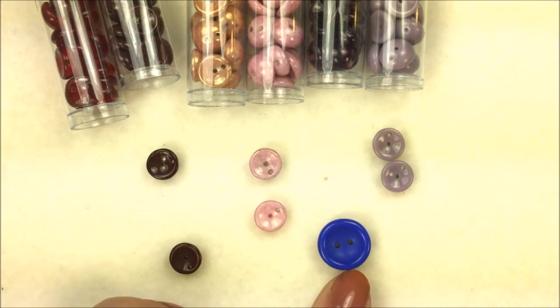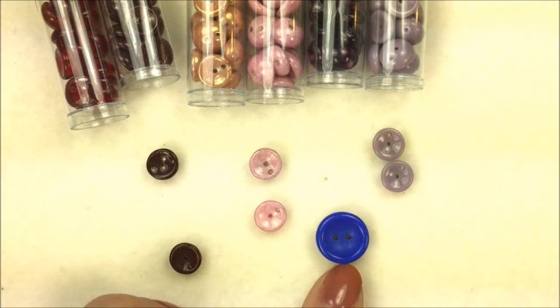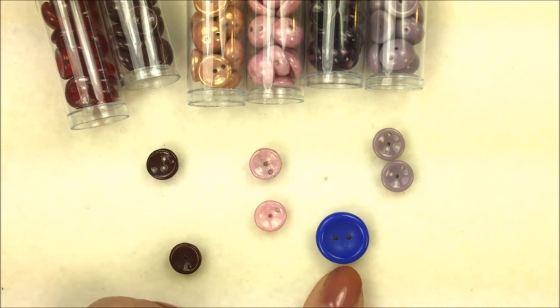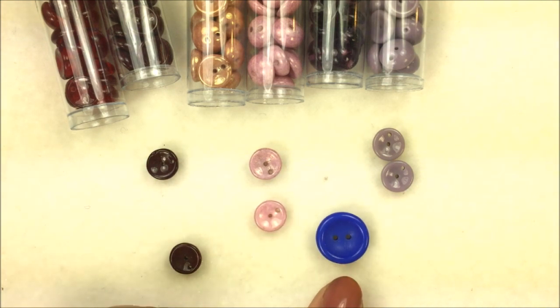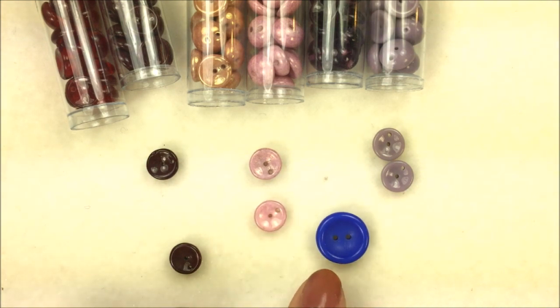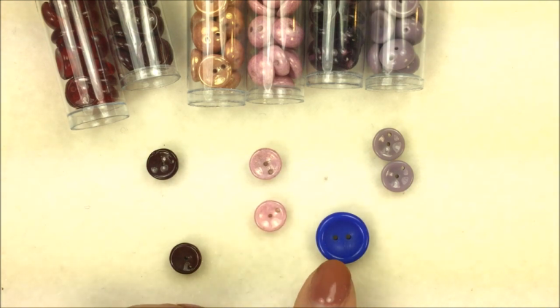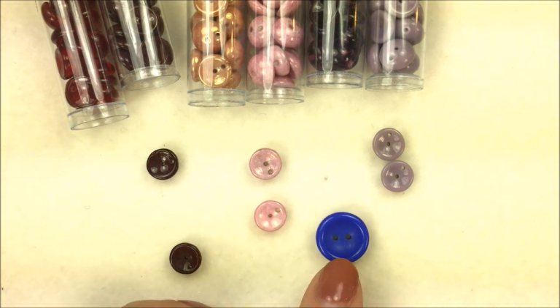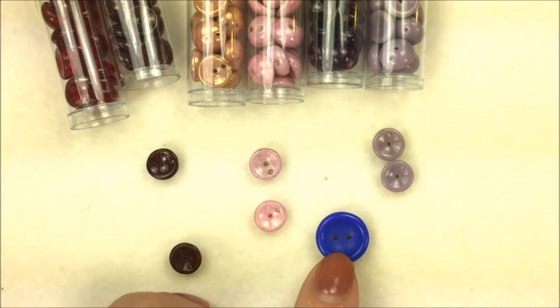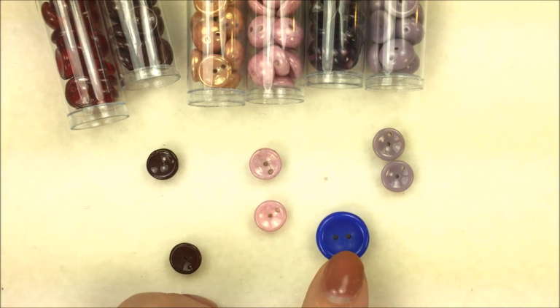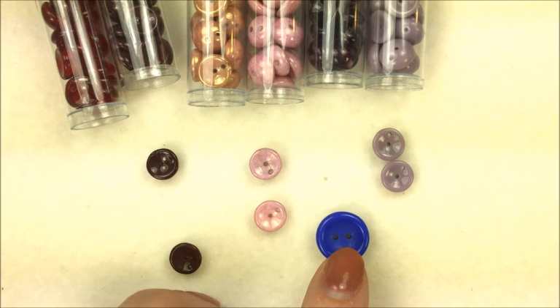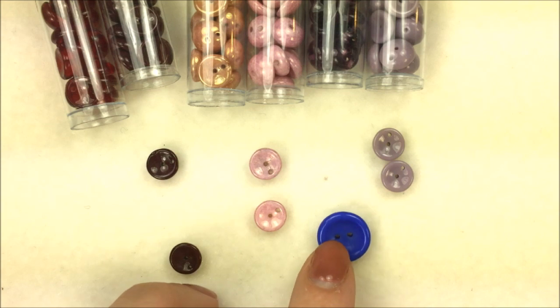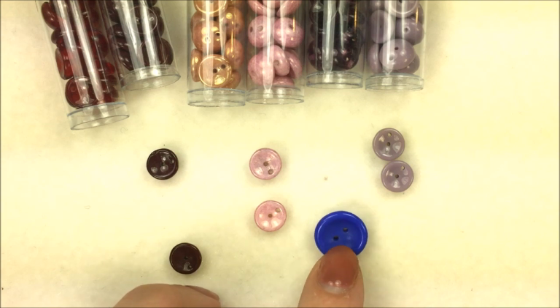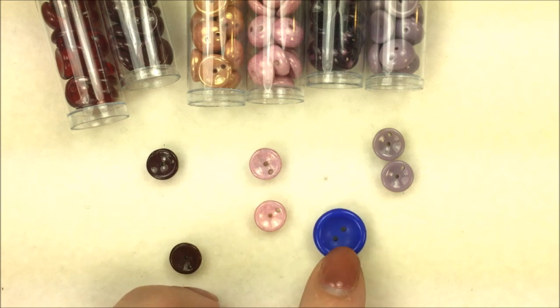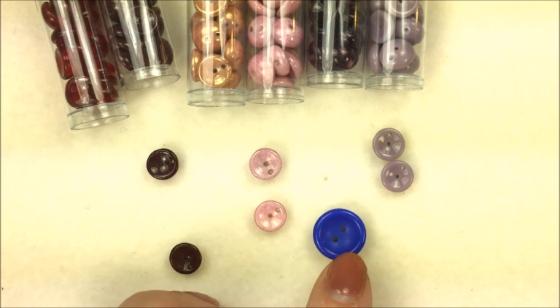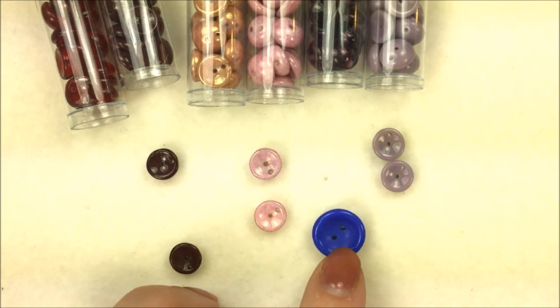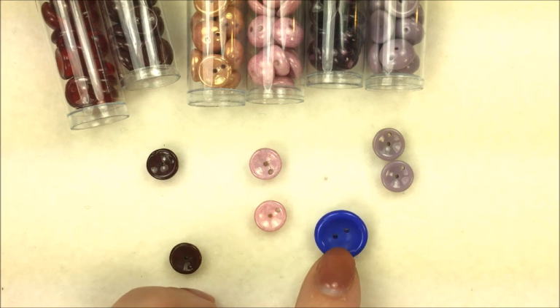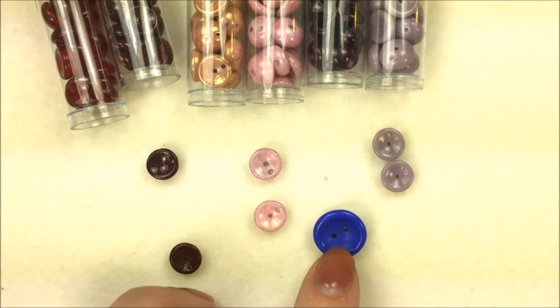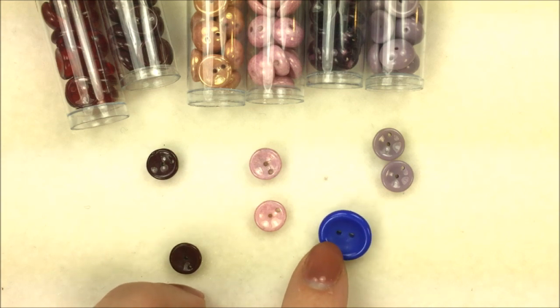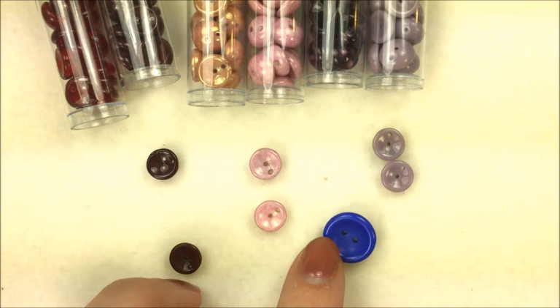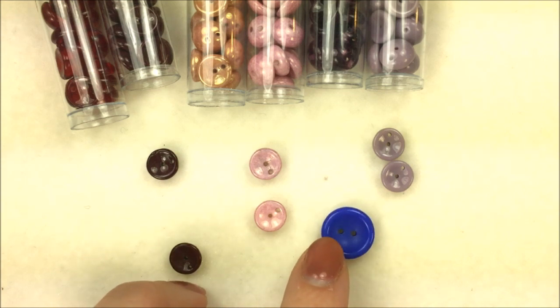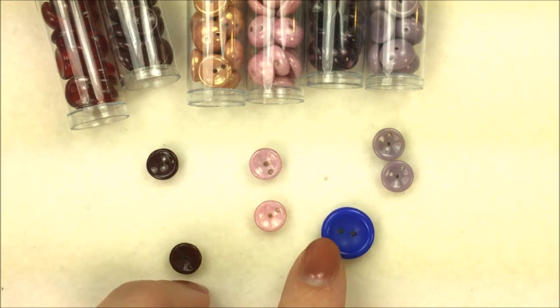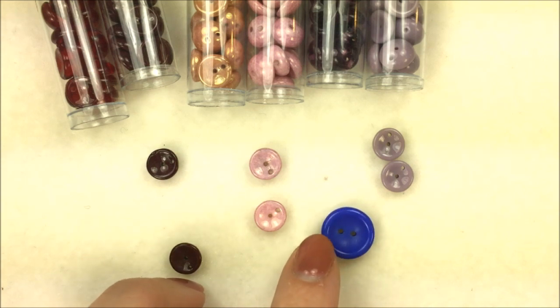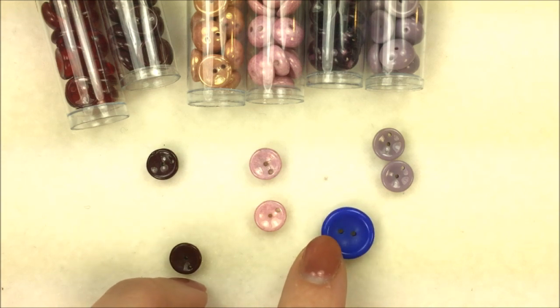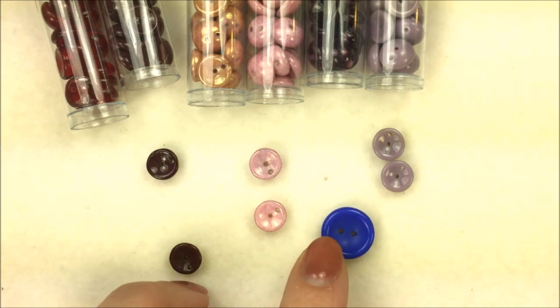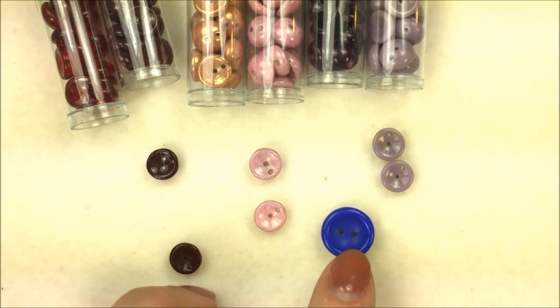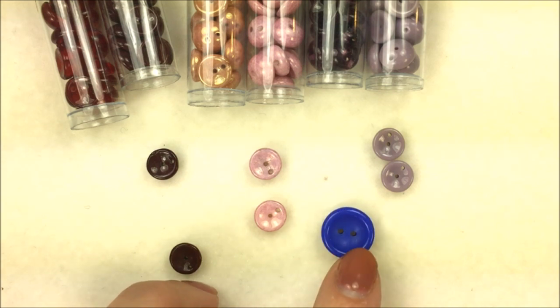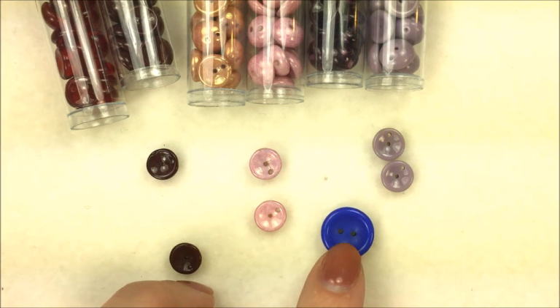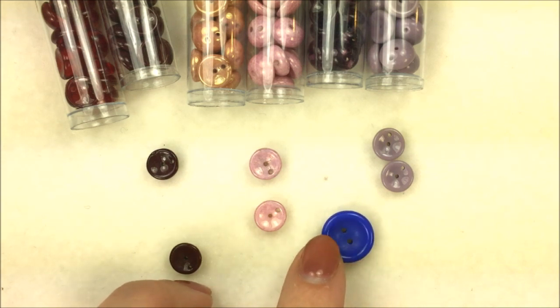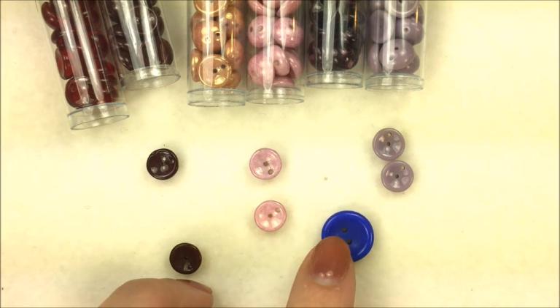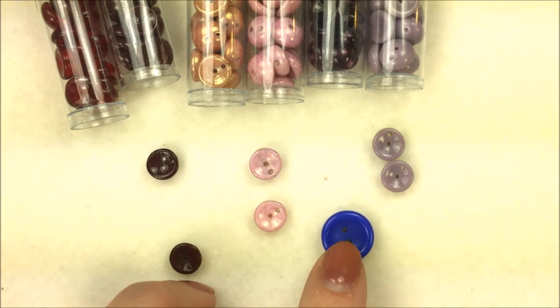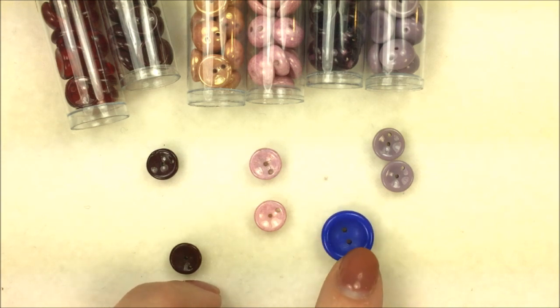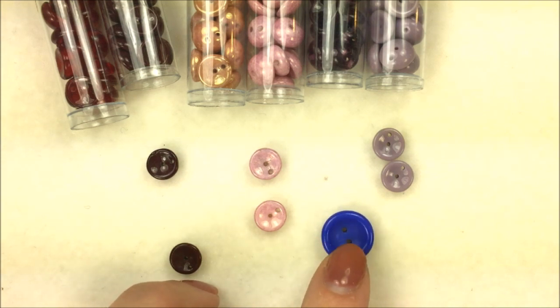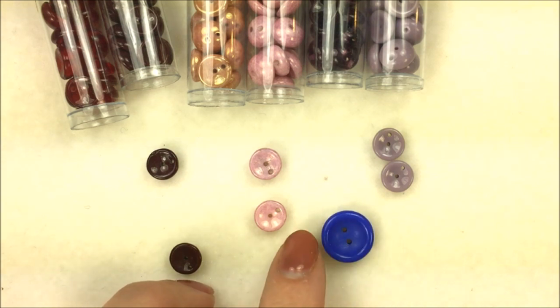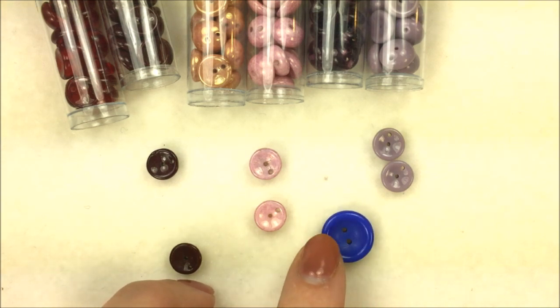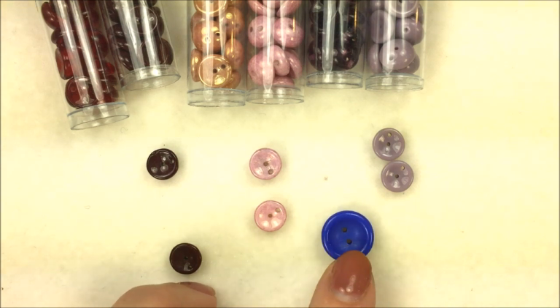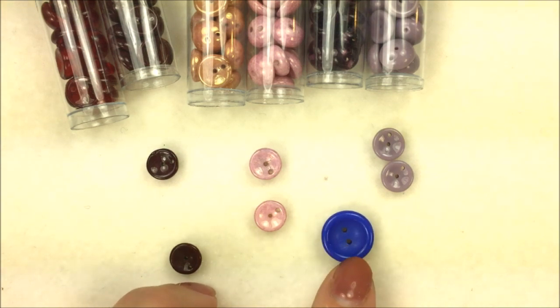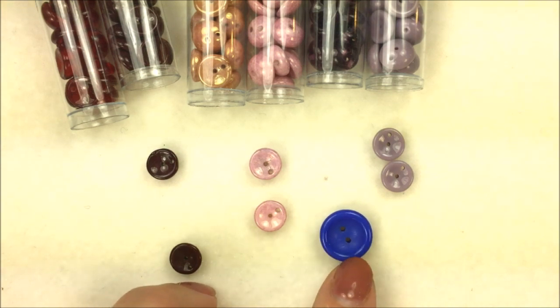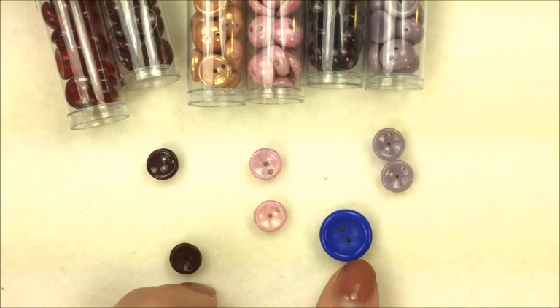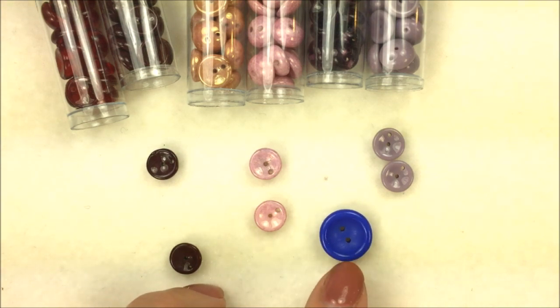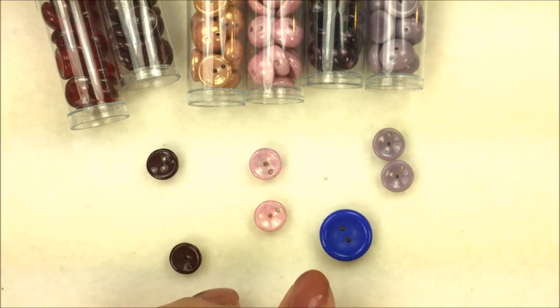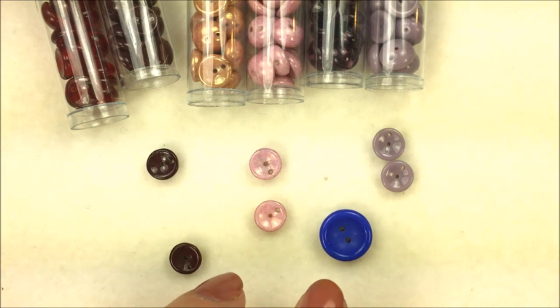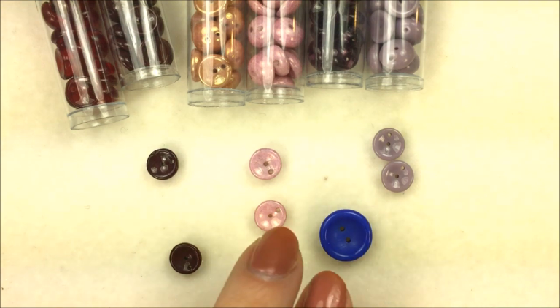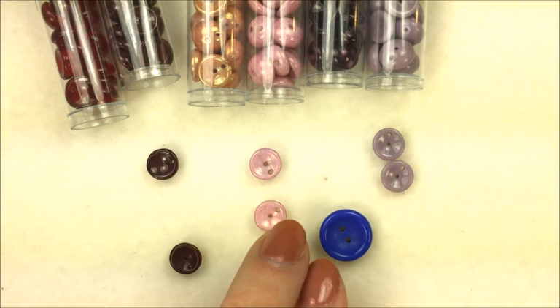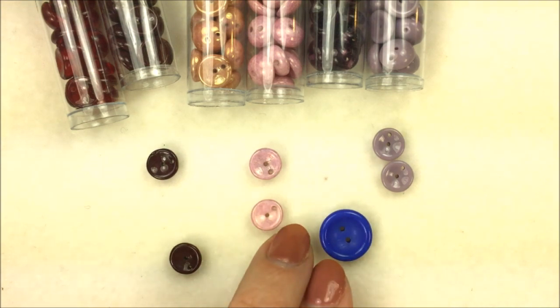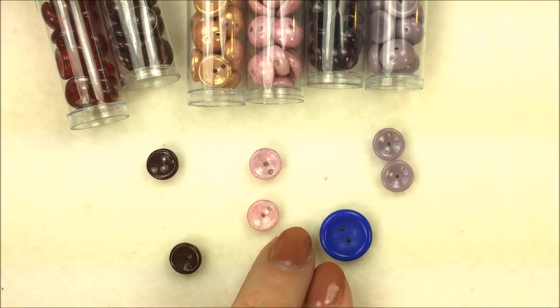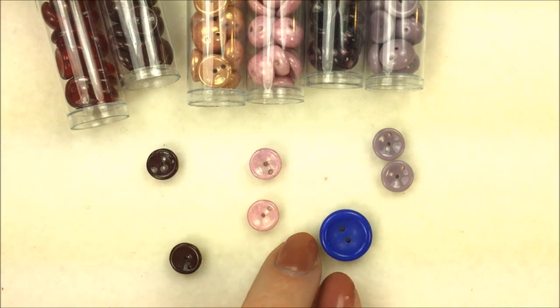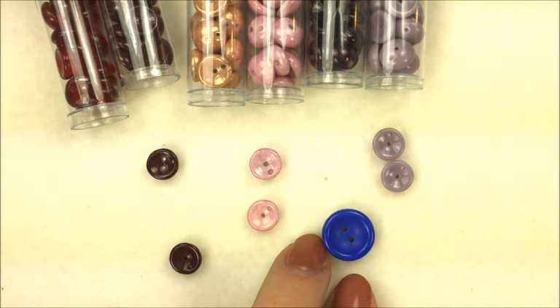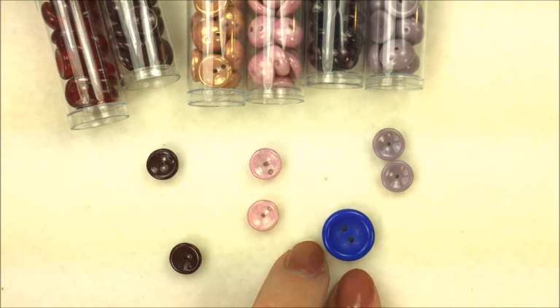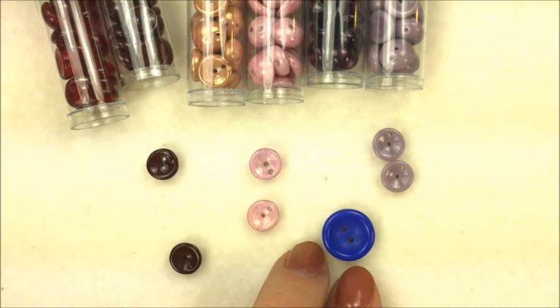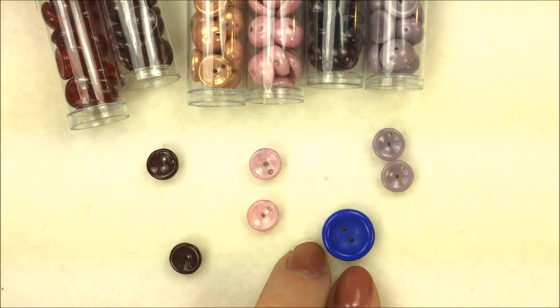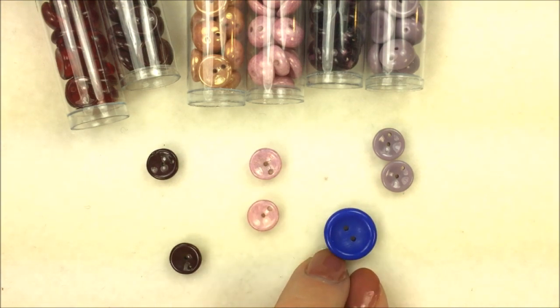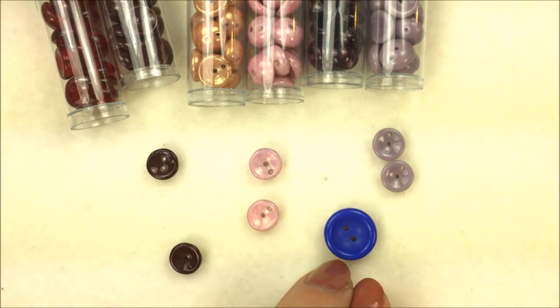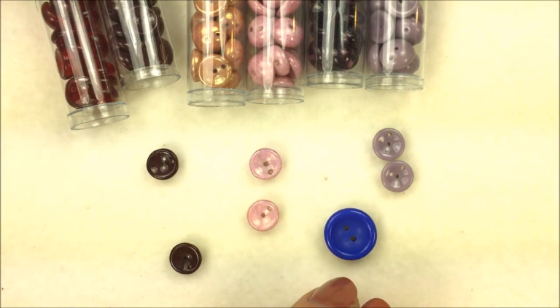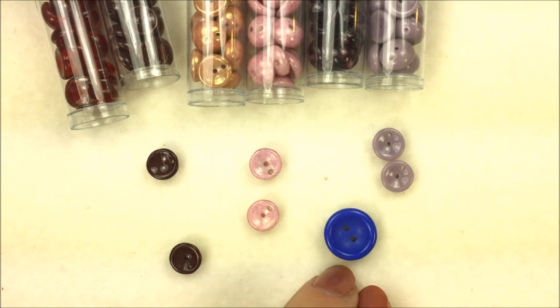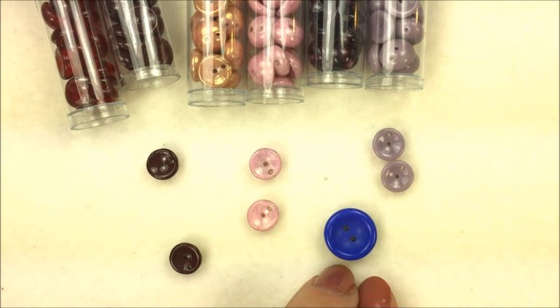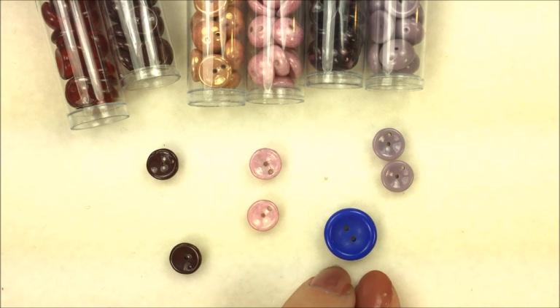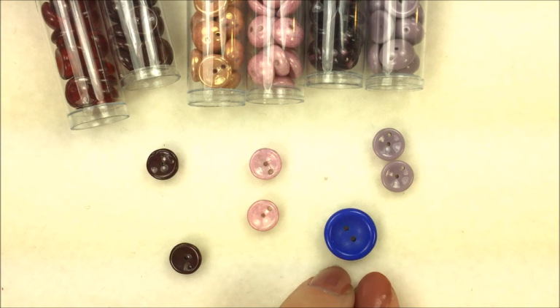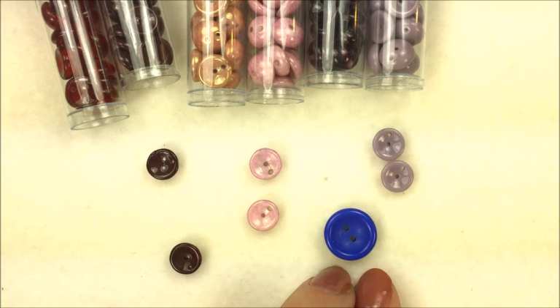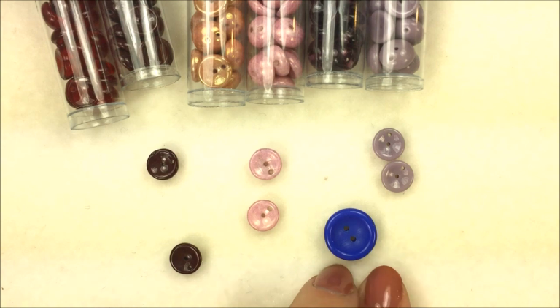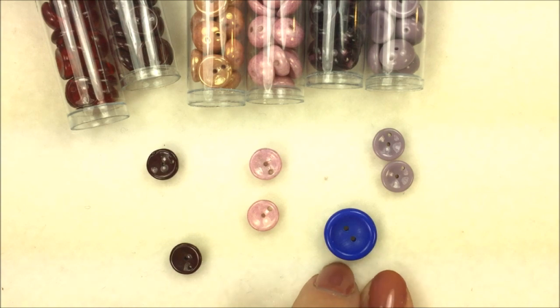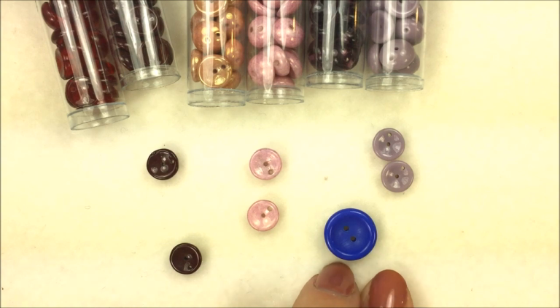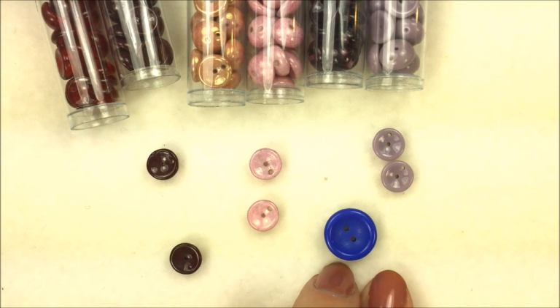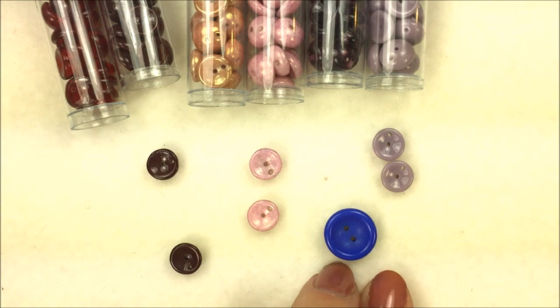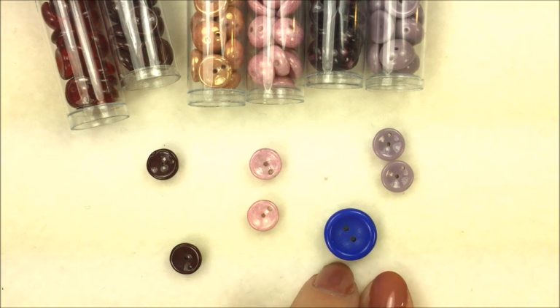For the cup button, the holes sit parallel to one another, set from the center so they're equal in the middle of the cup button.